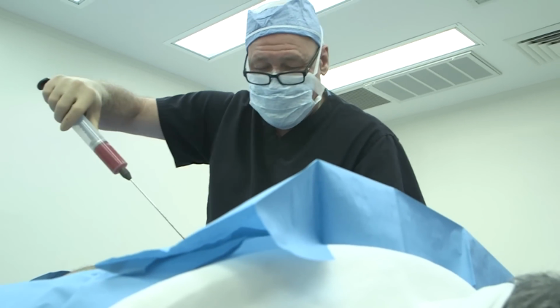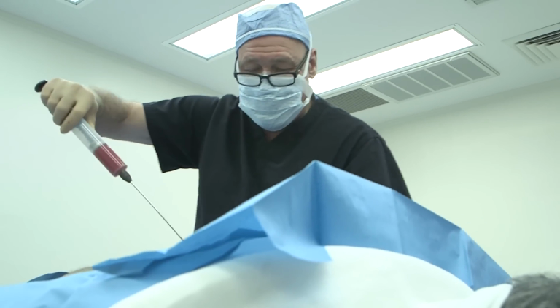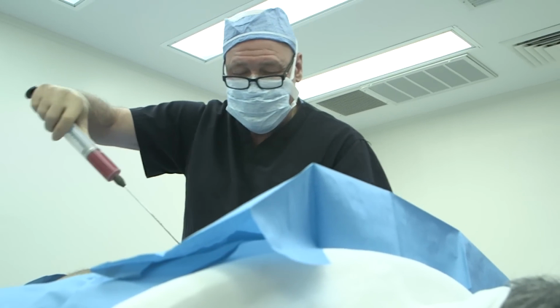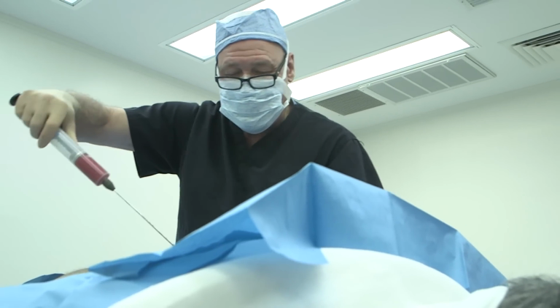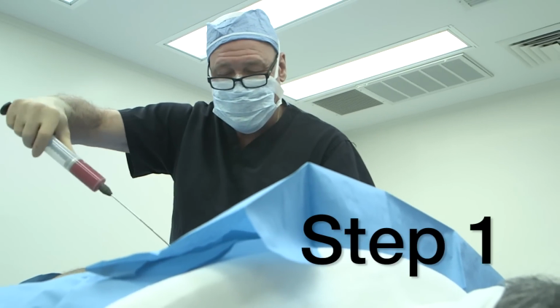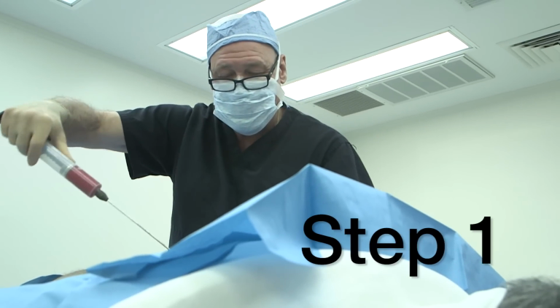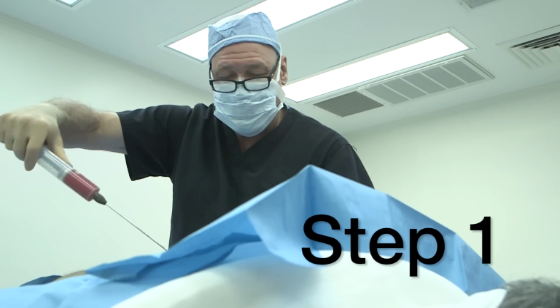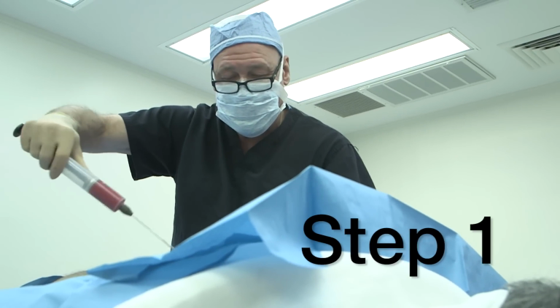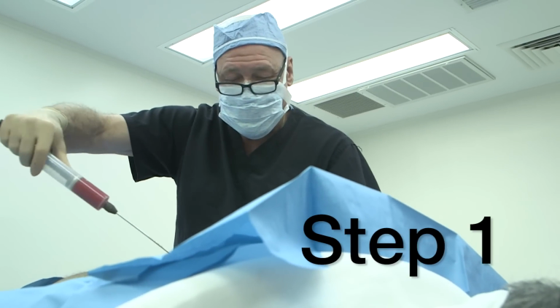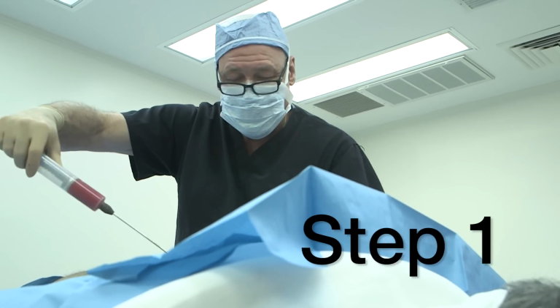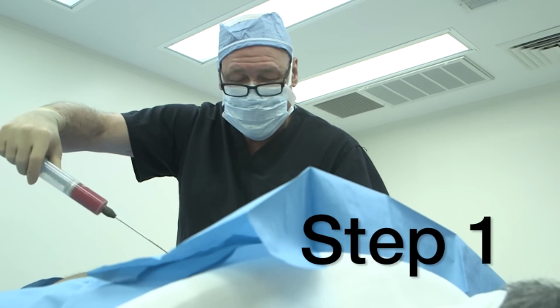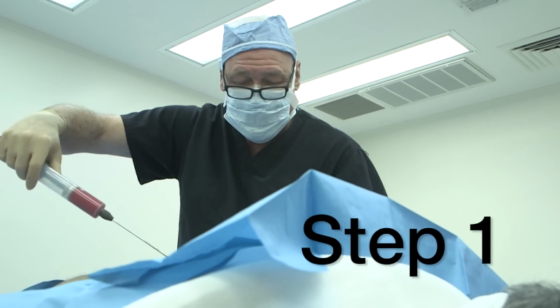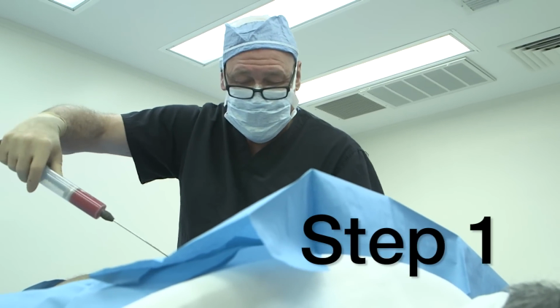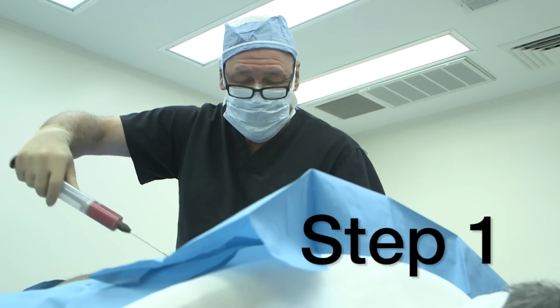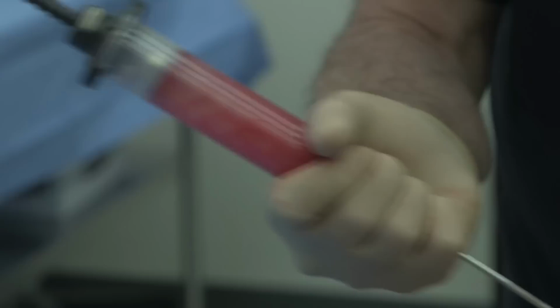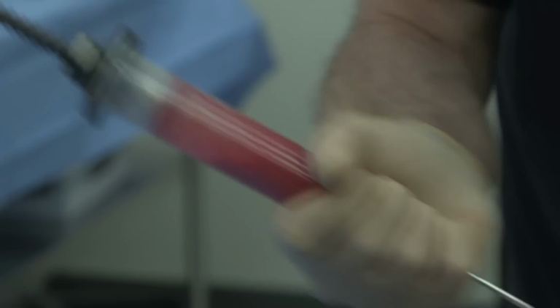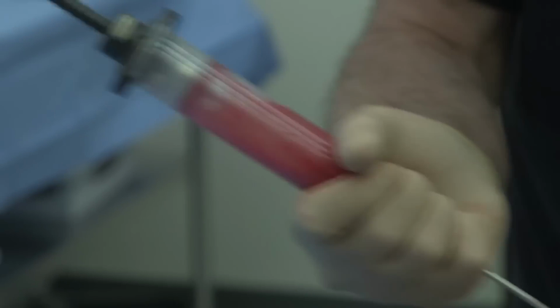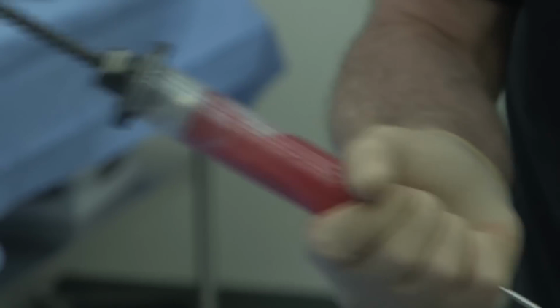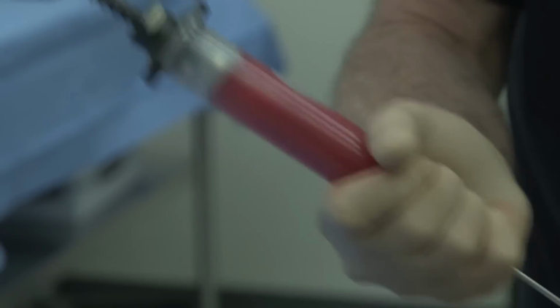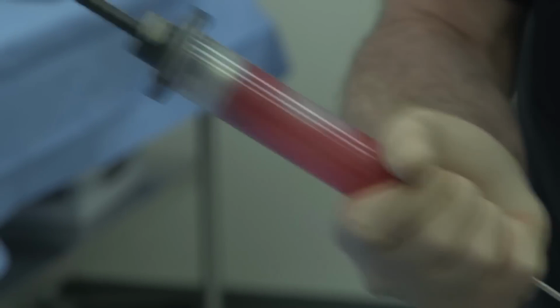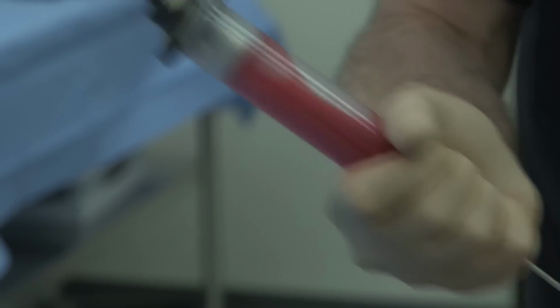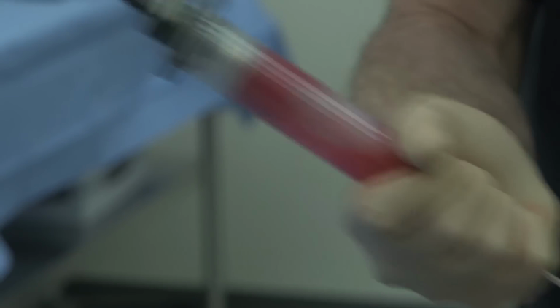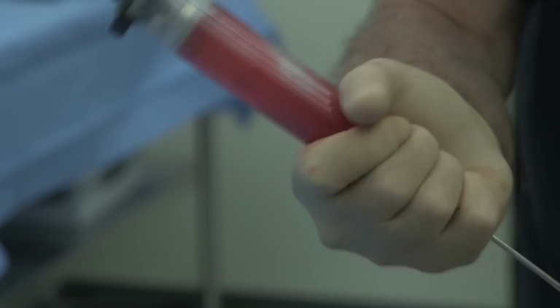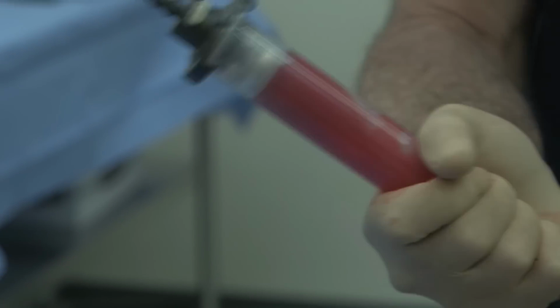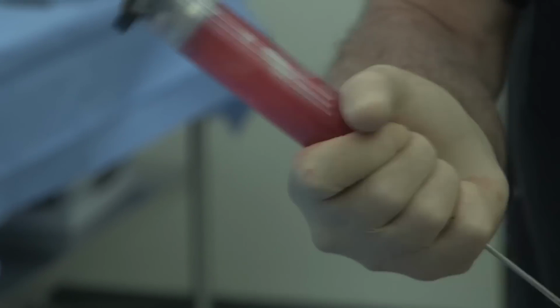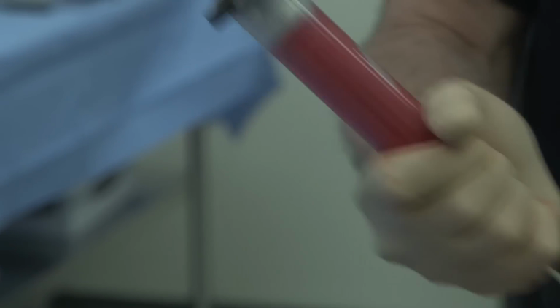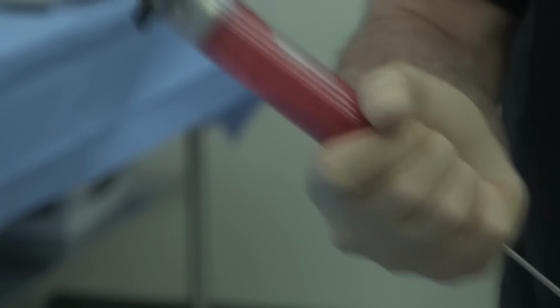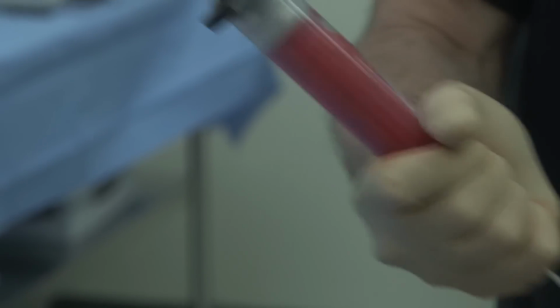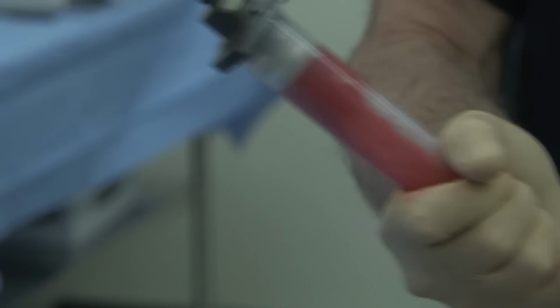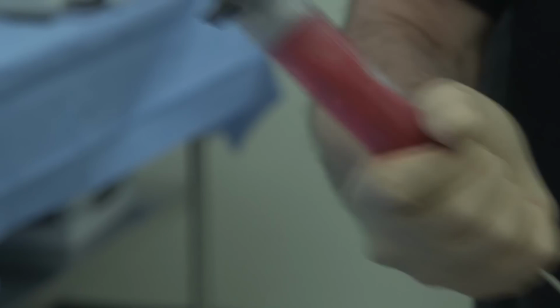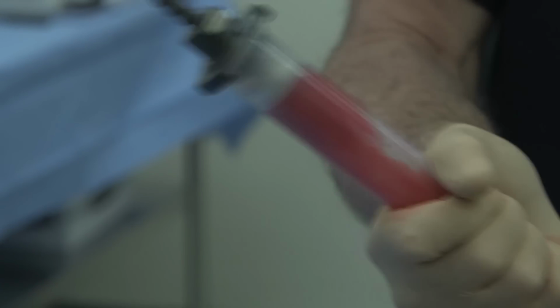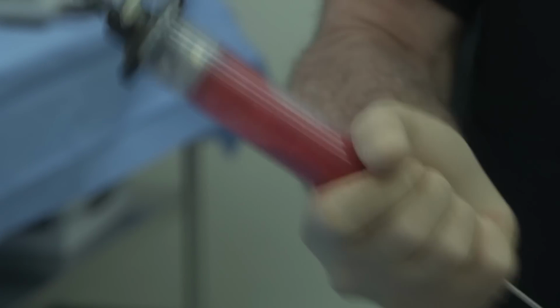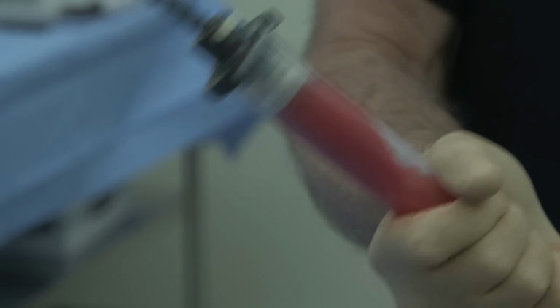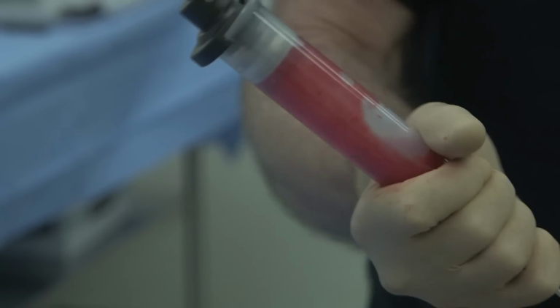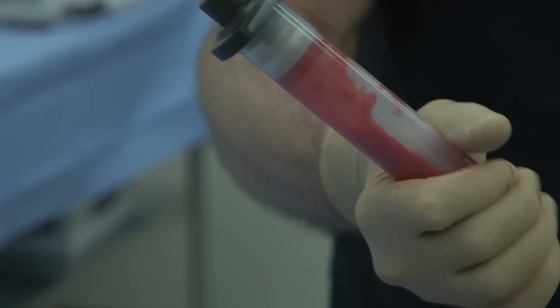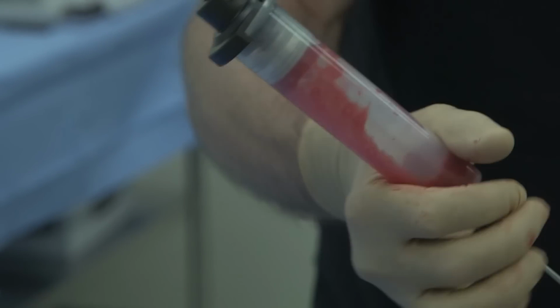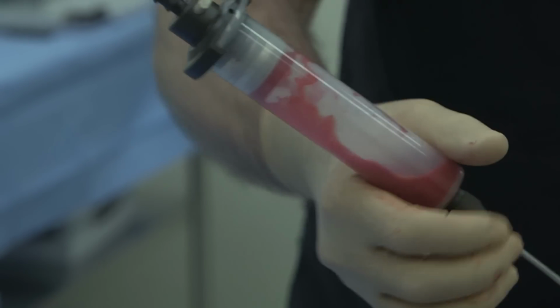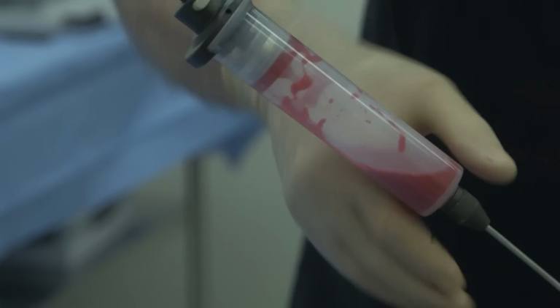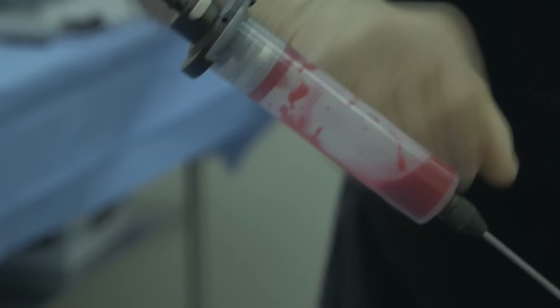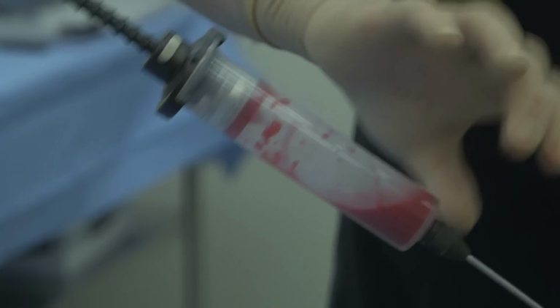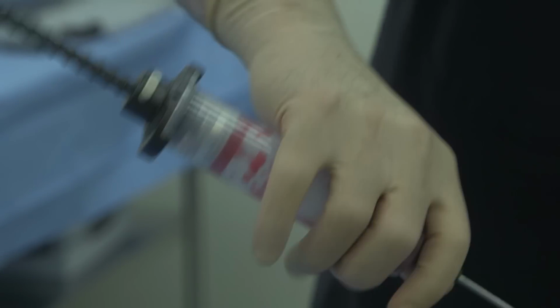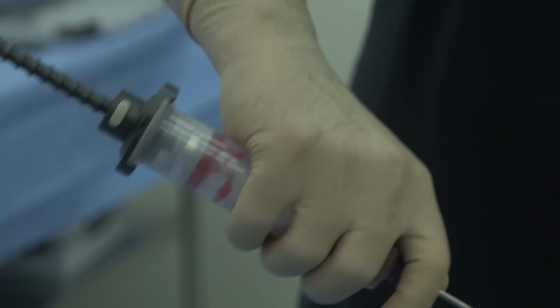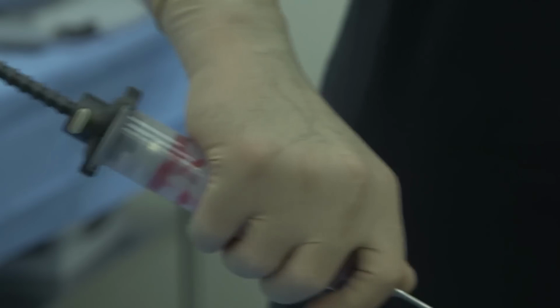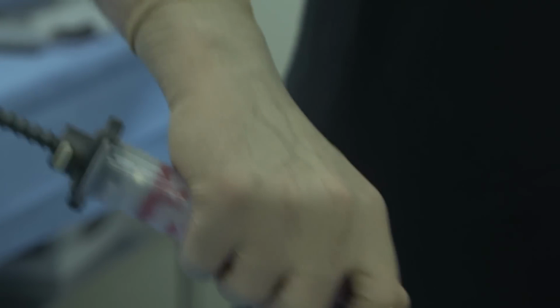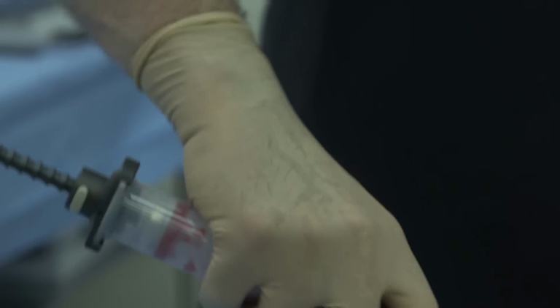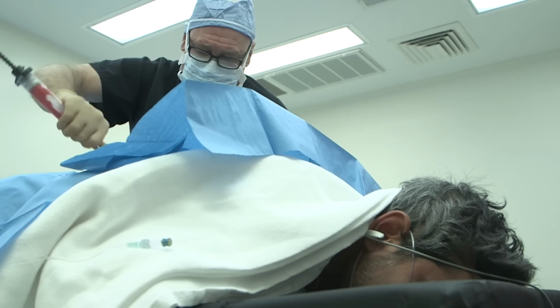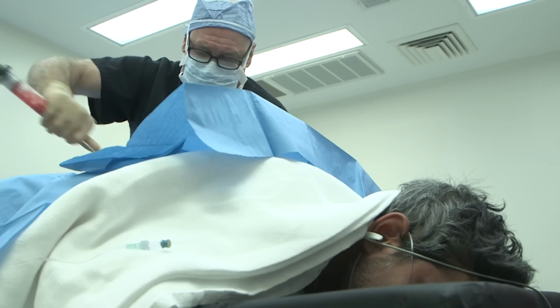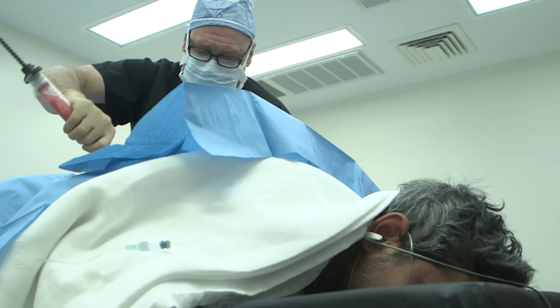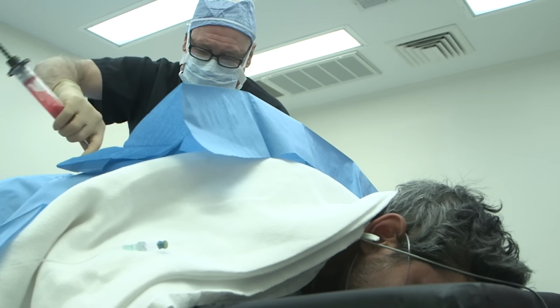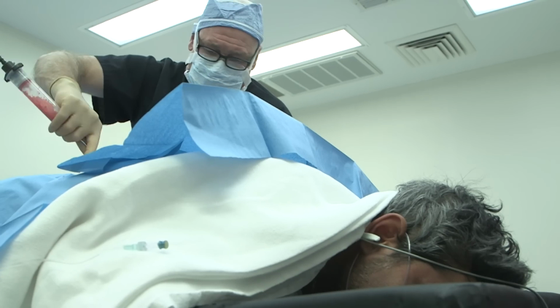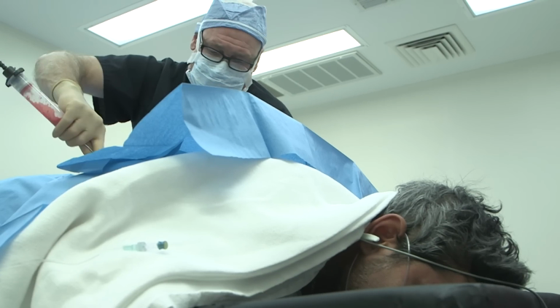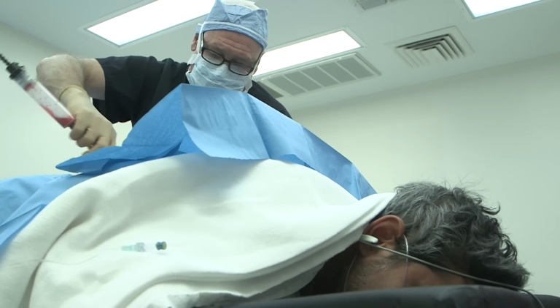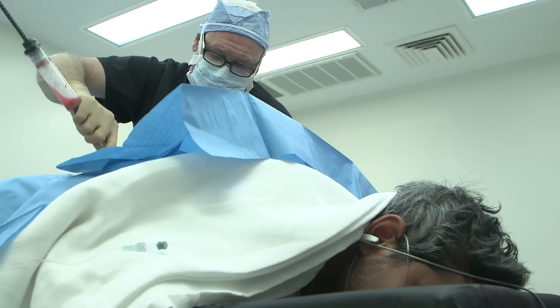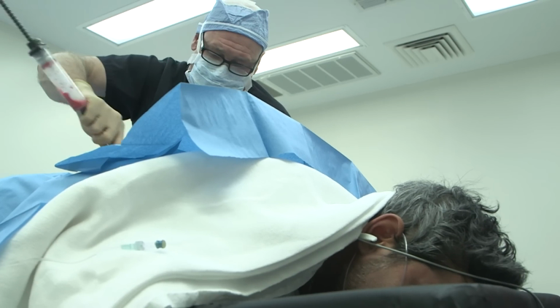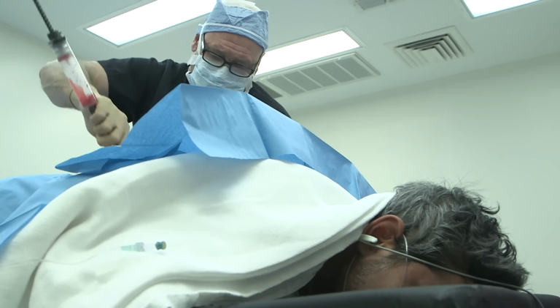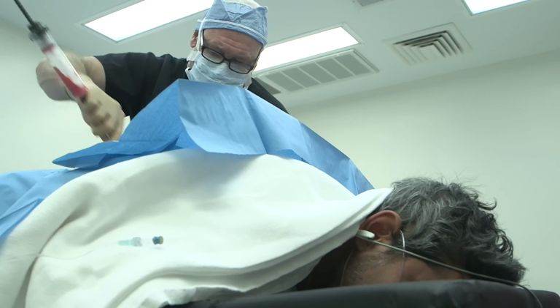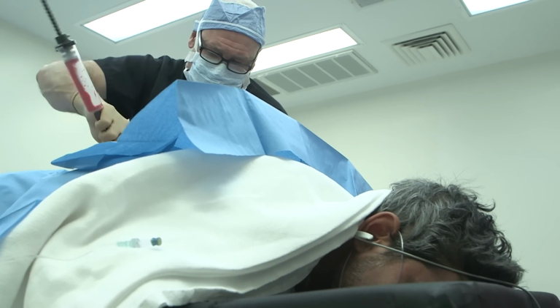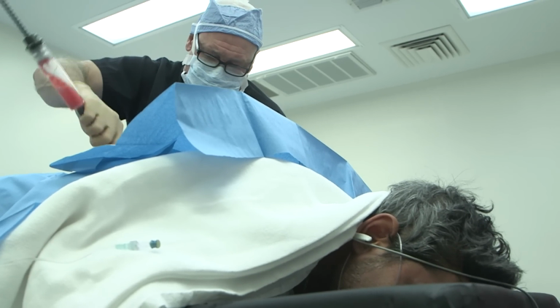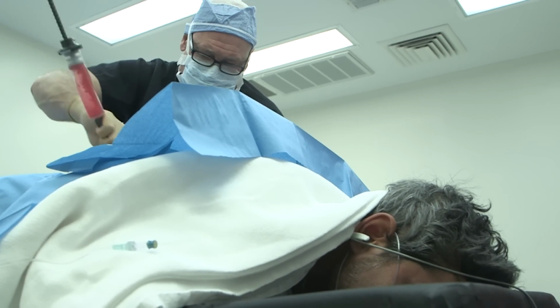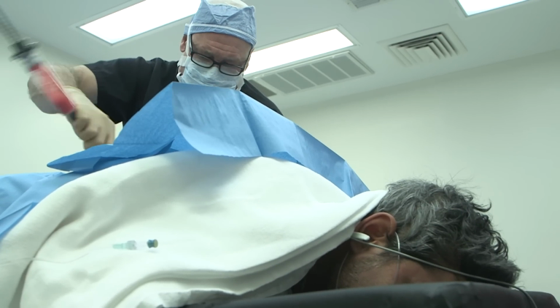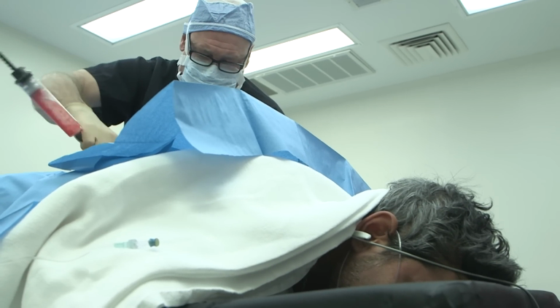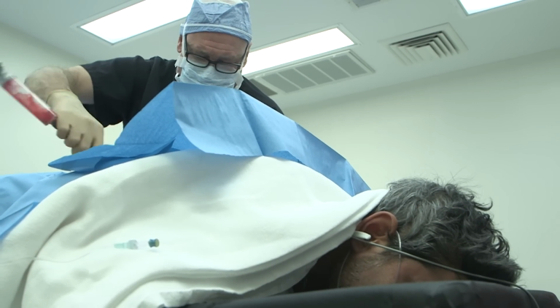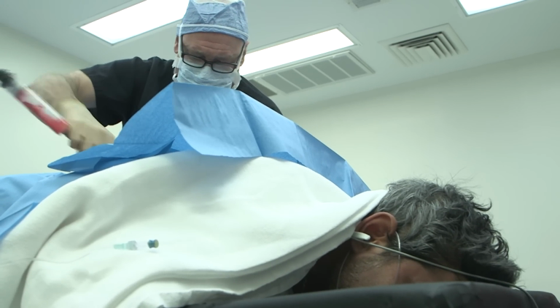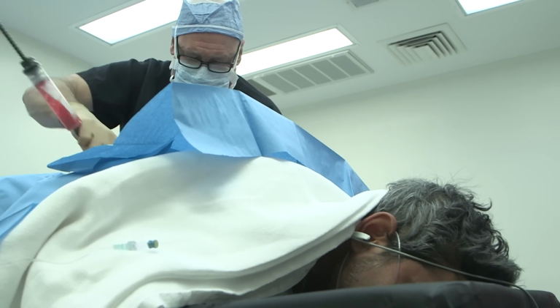Step 1: He takes the fat tissue out of my back and/or buttocks through liposuction.